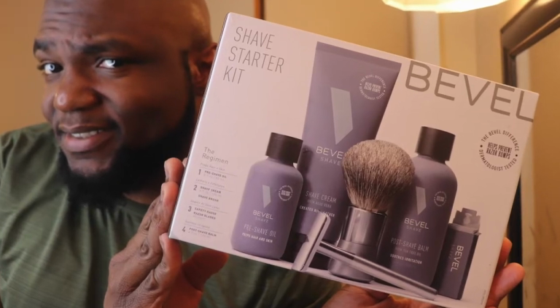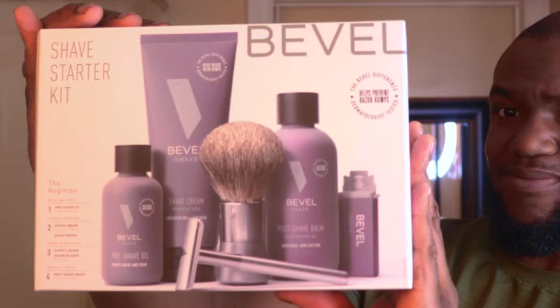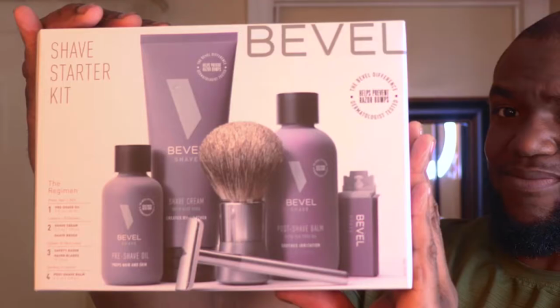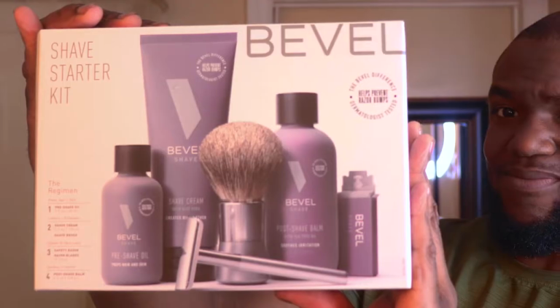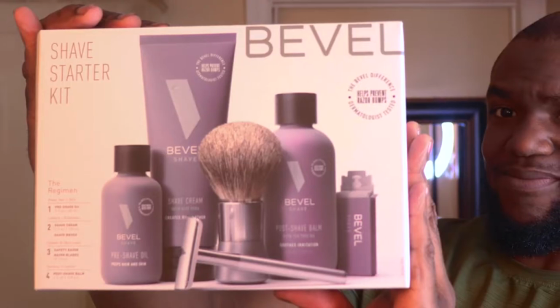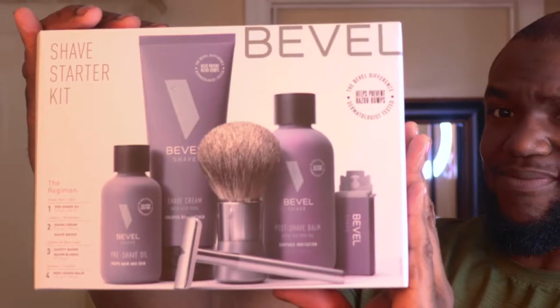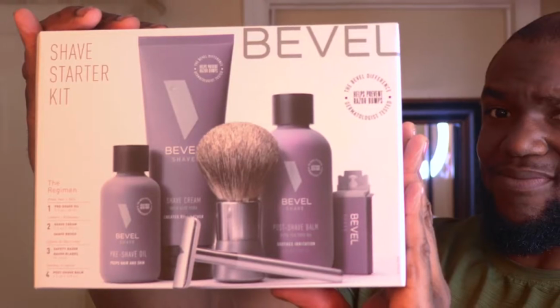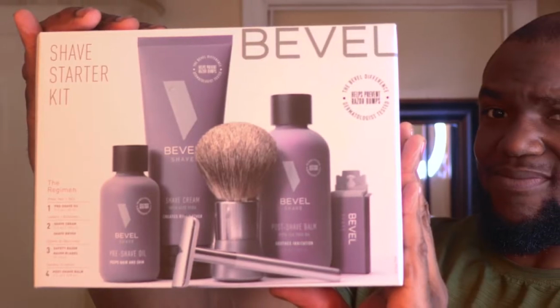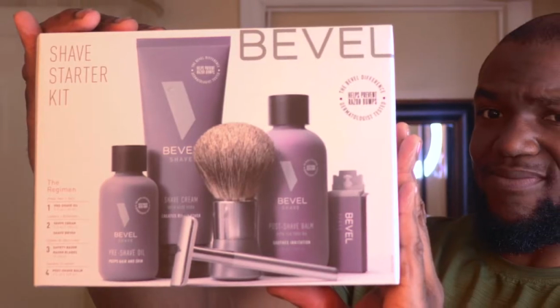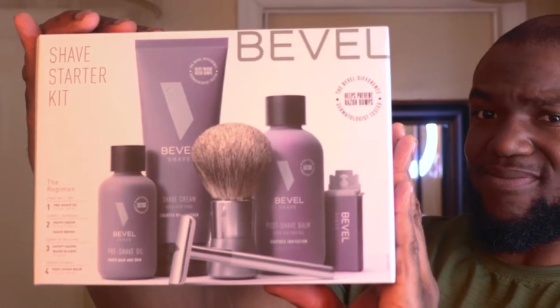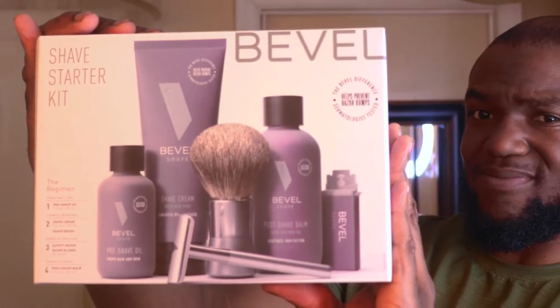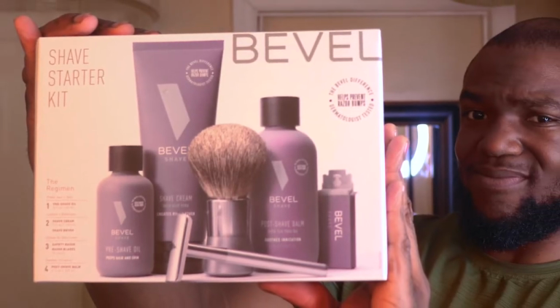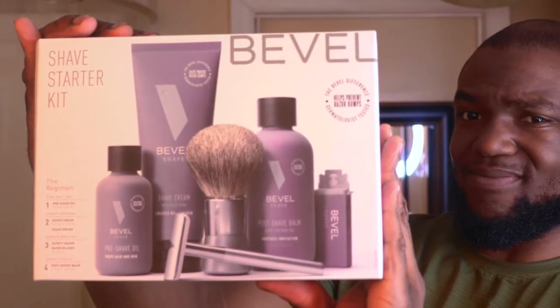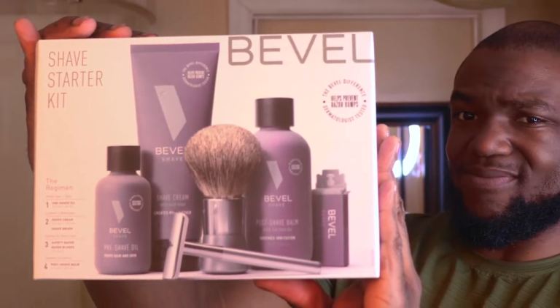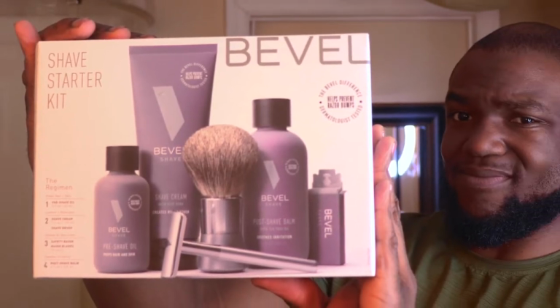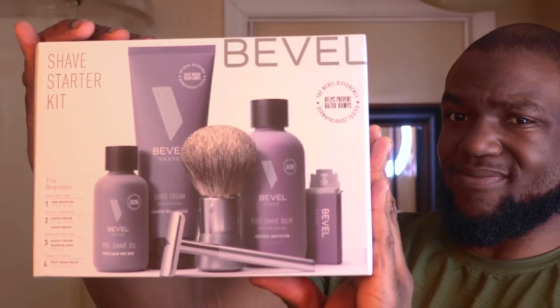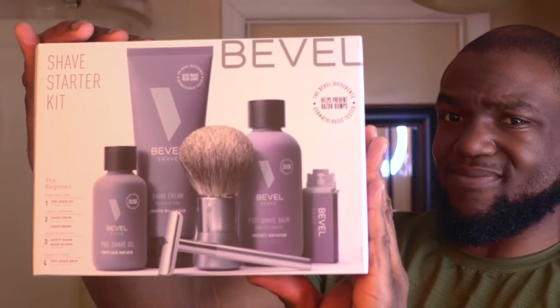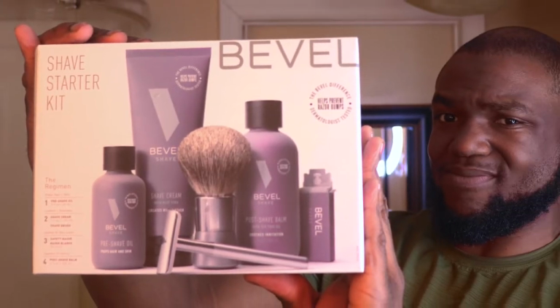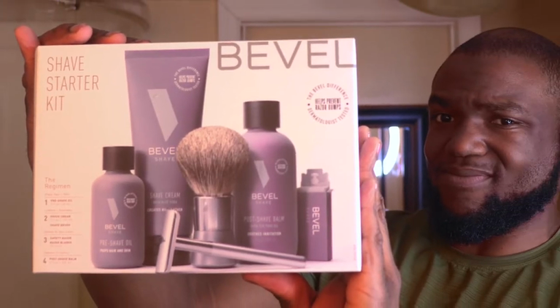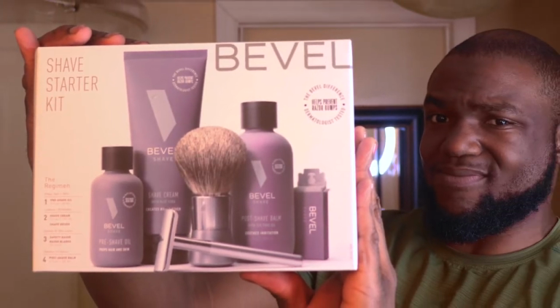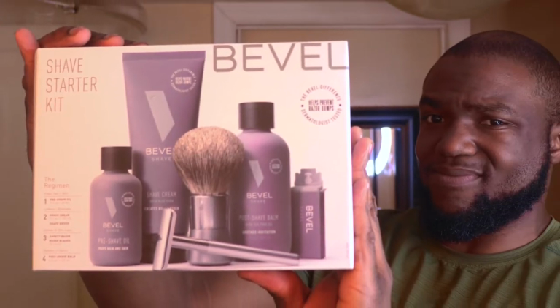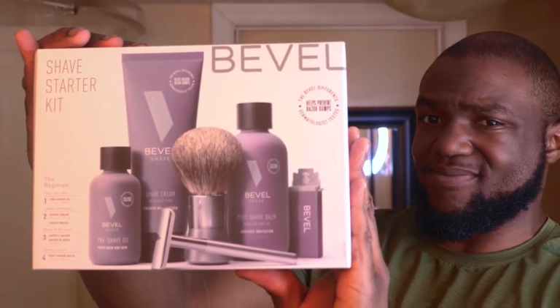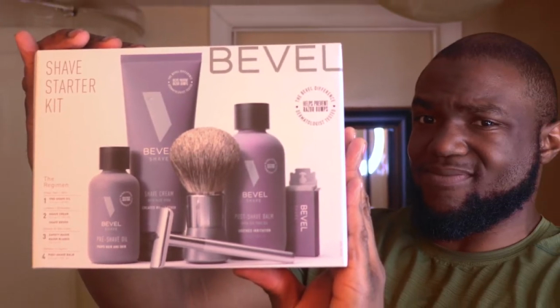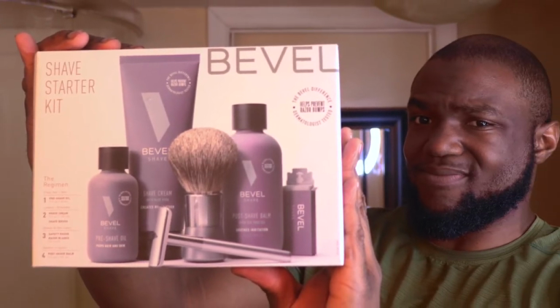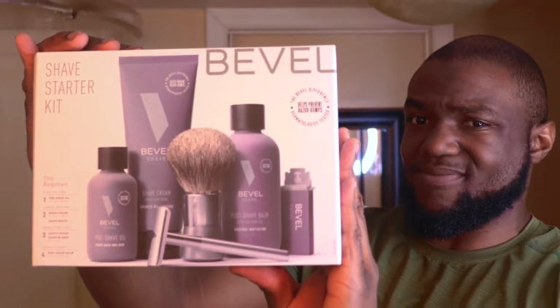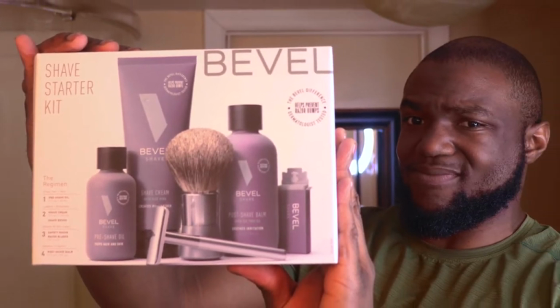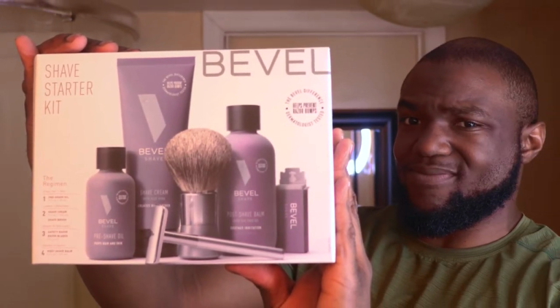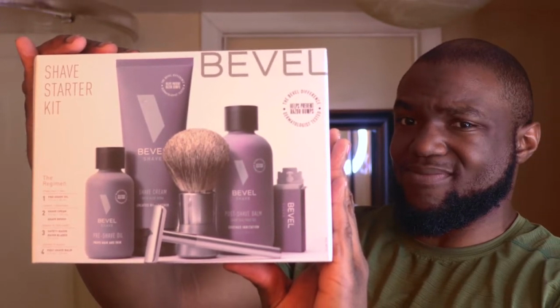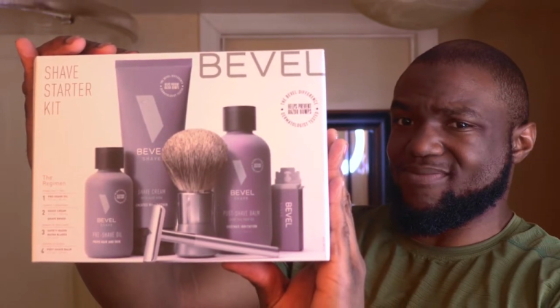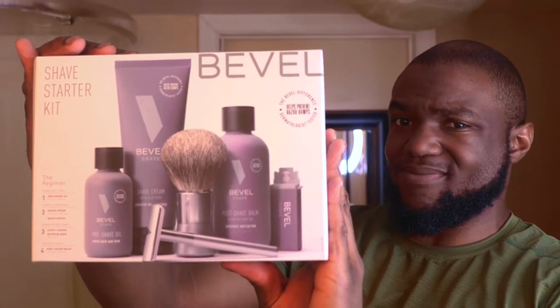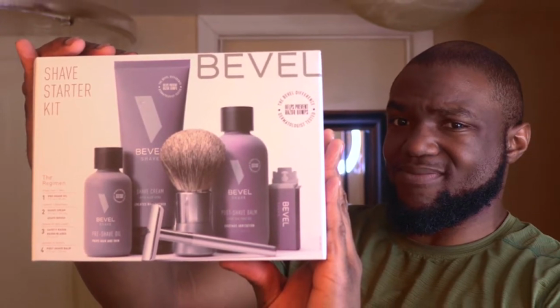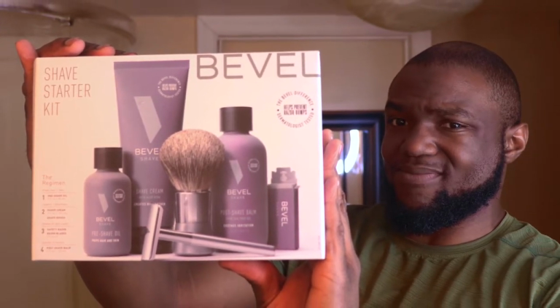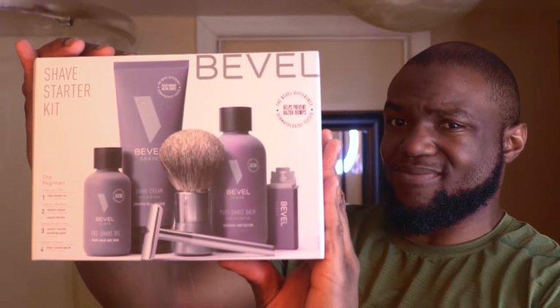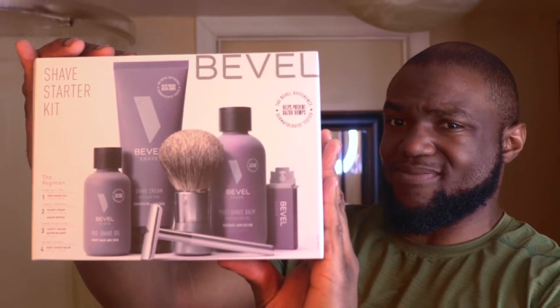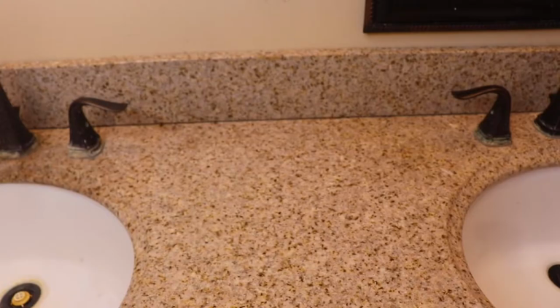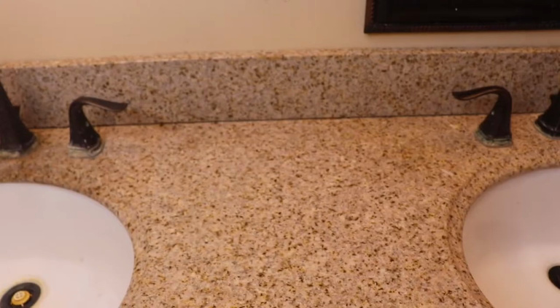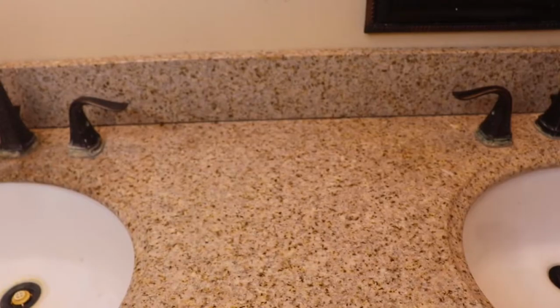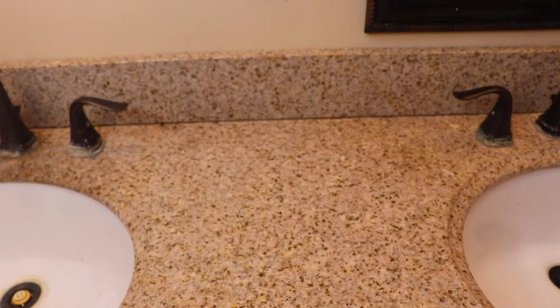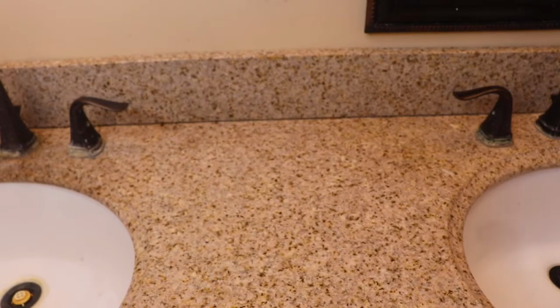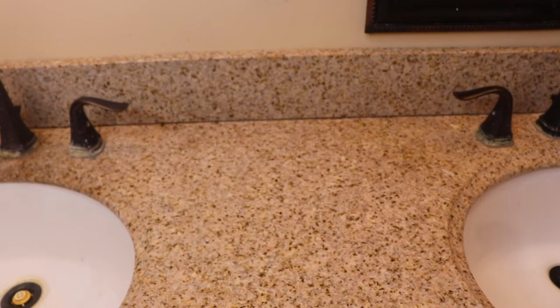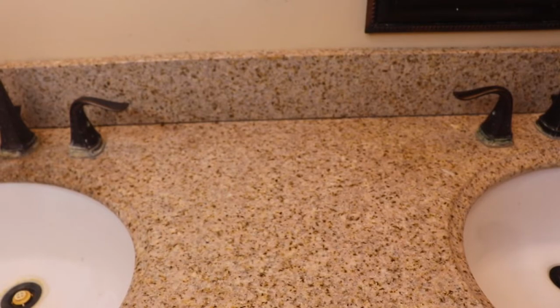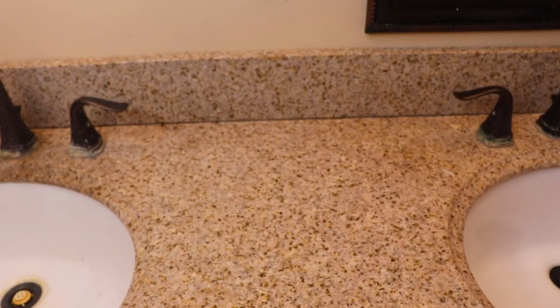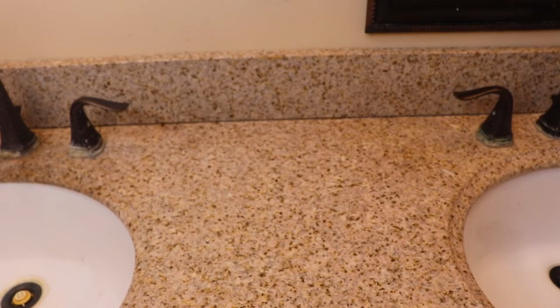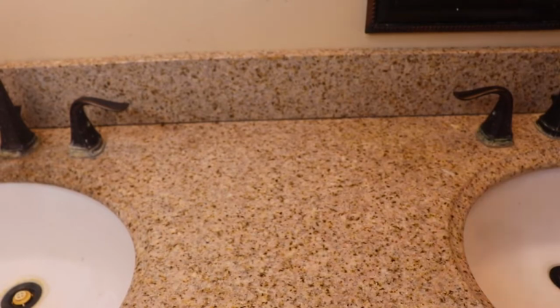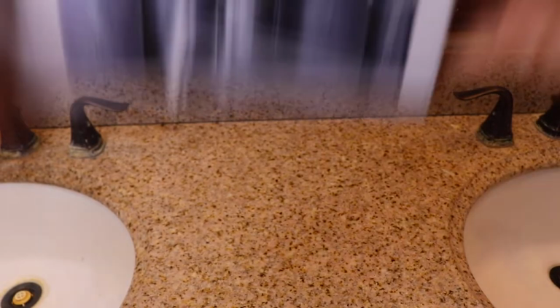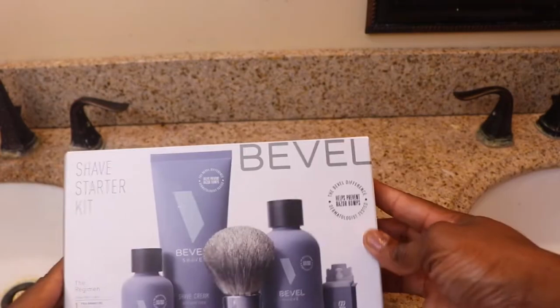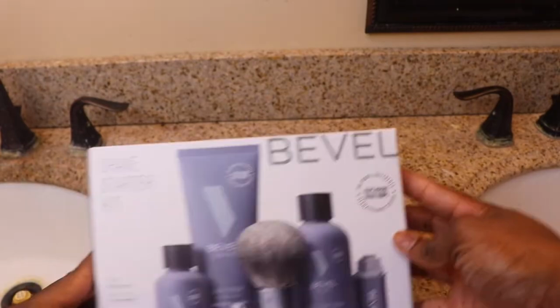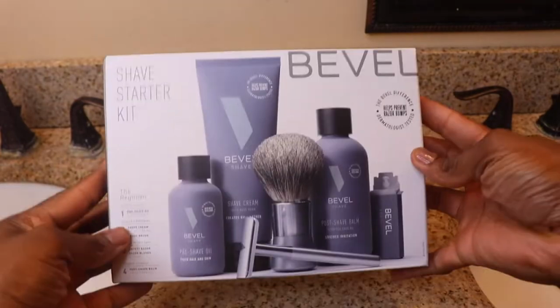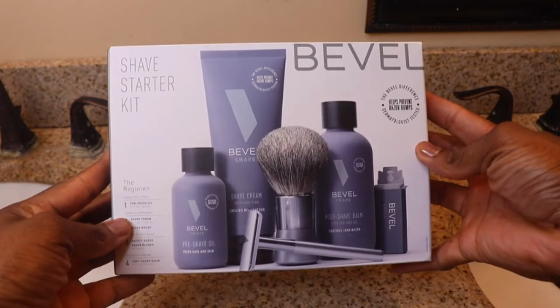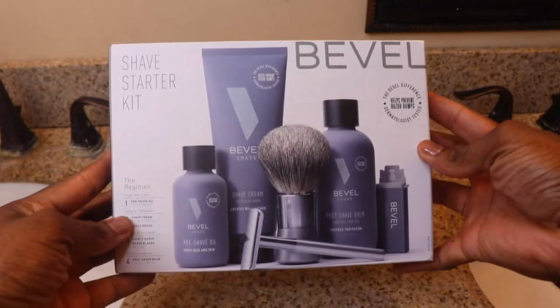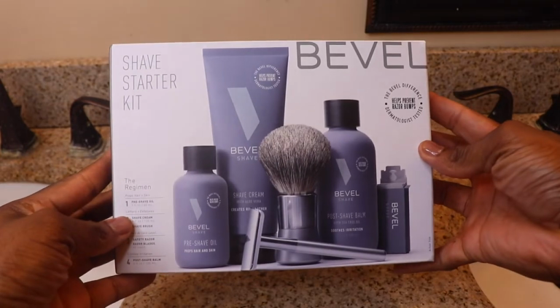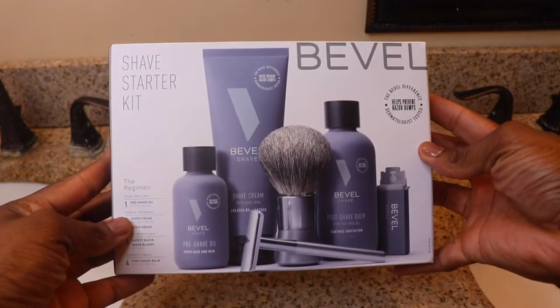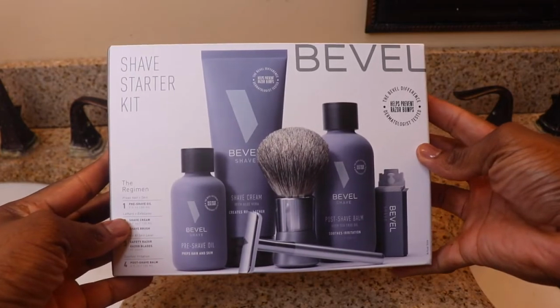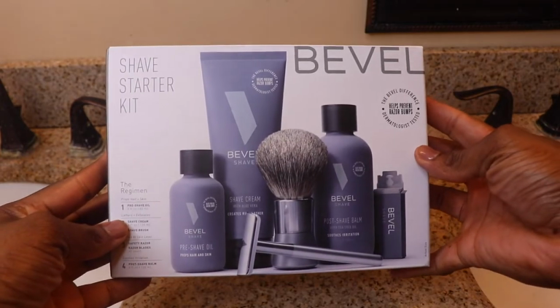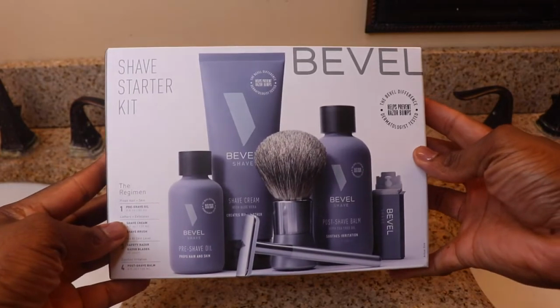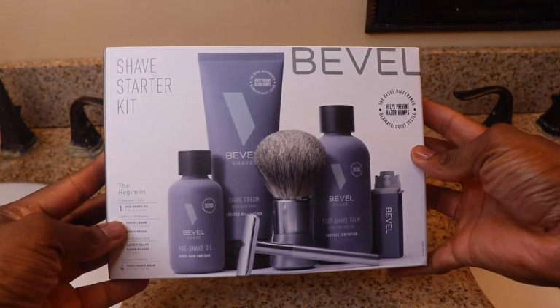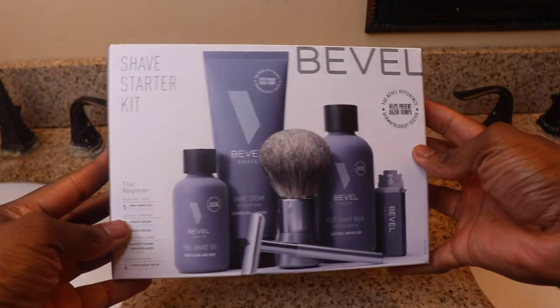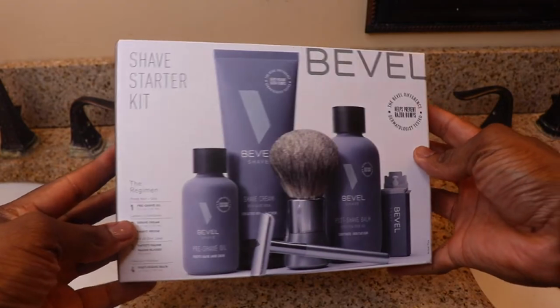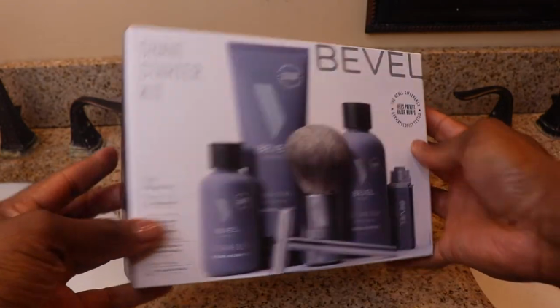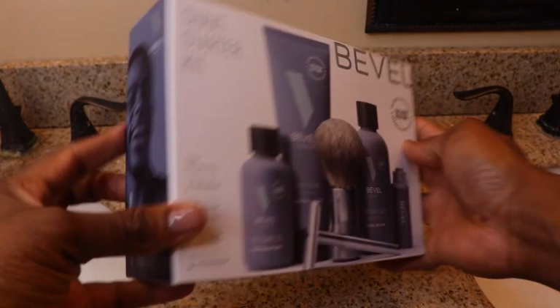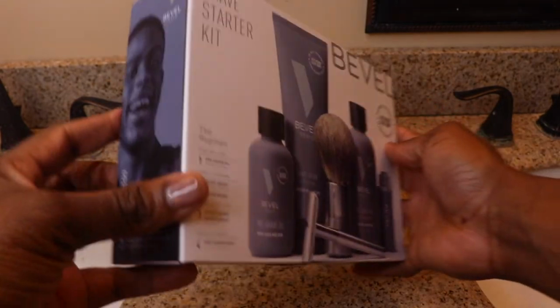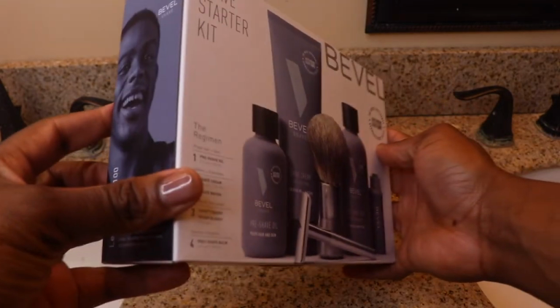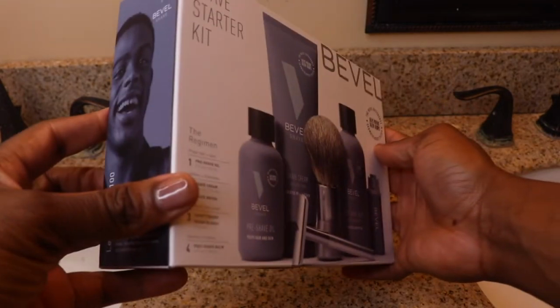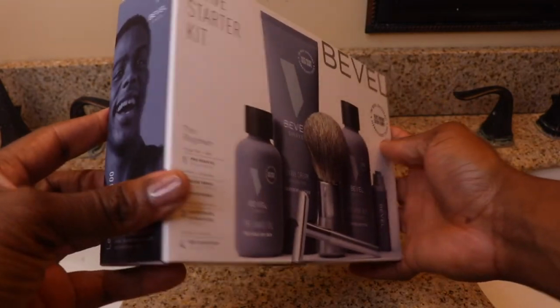Hello ladies and gentlemen! This is my unboxing, review, and first use of the Bevel Shave Starter Kit.